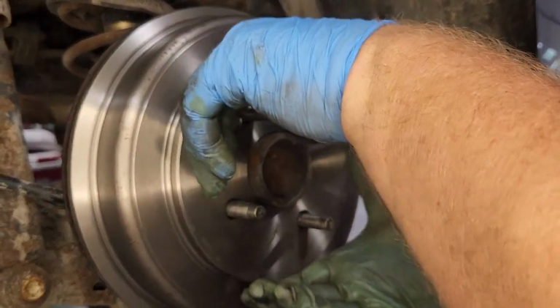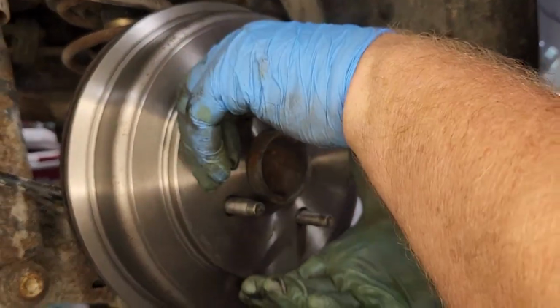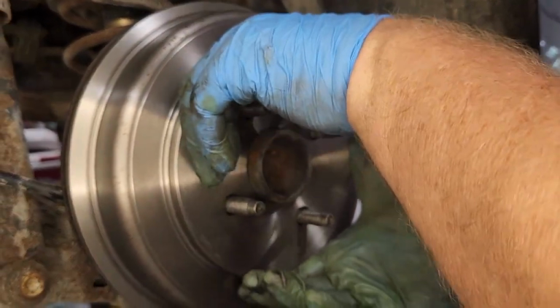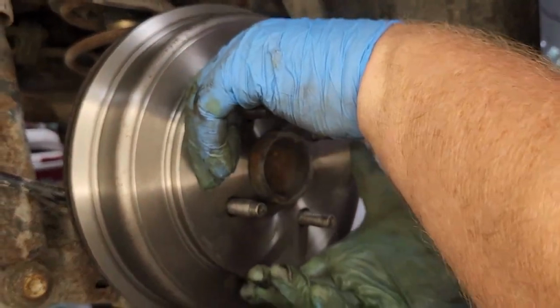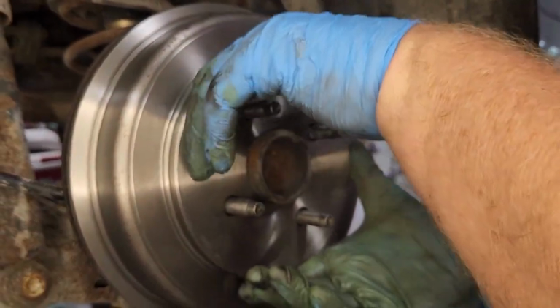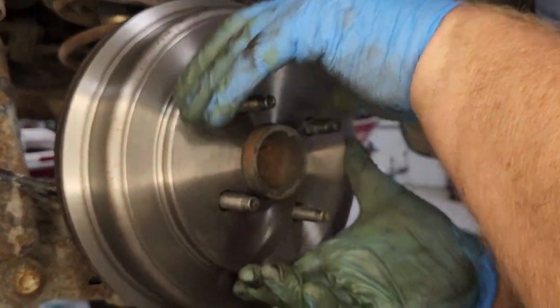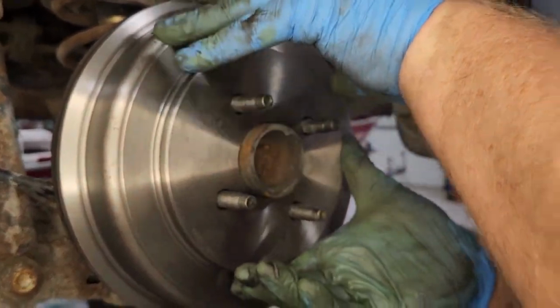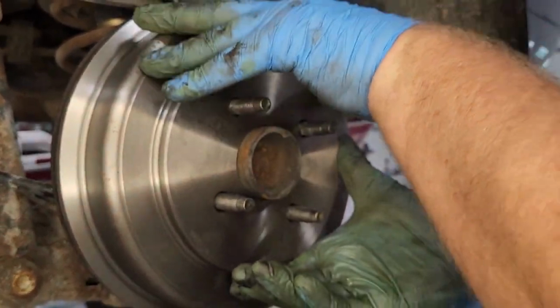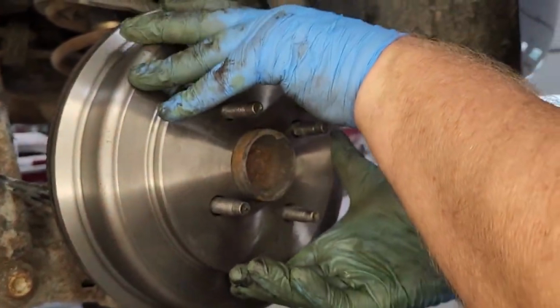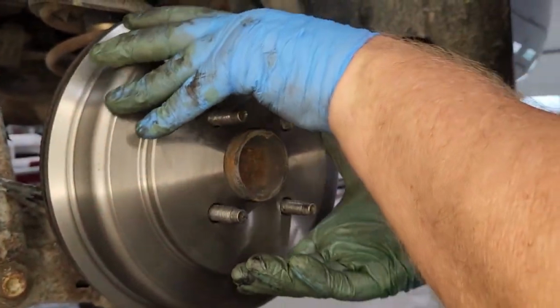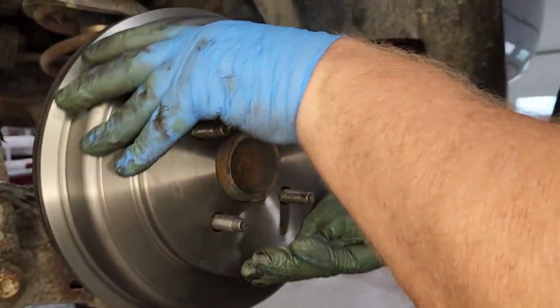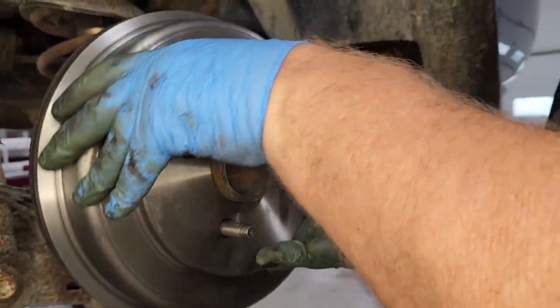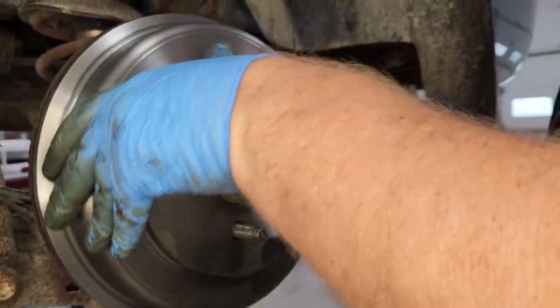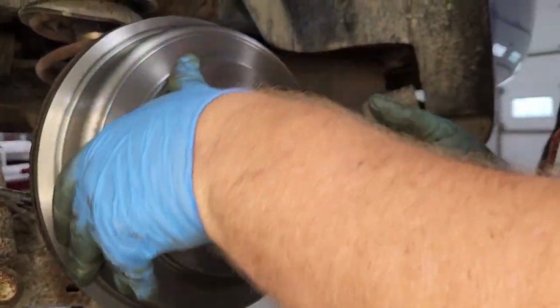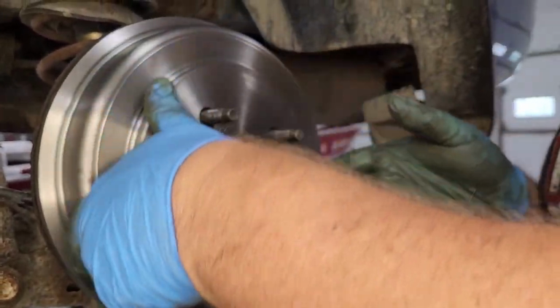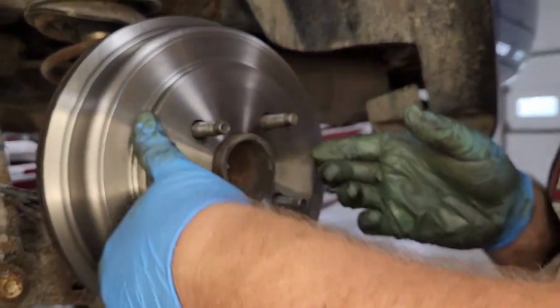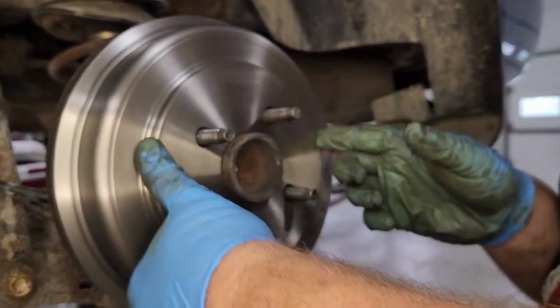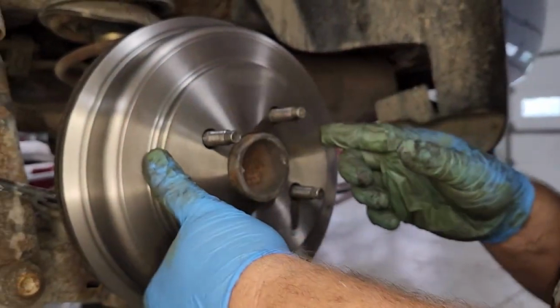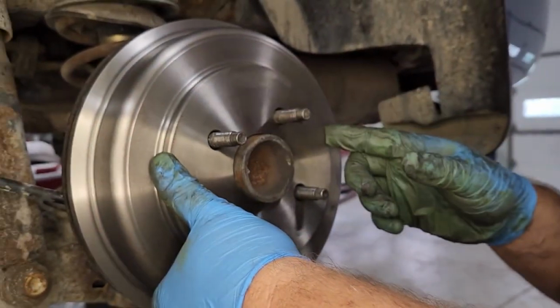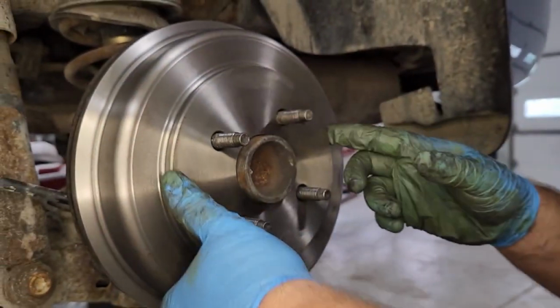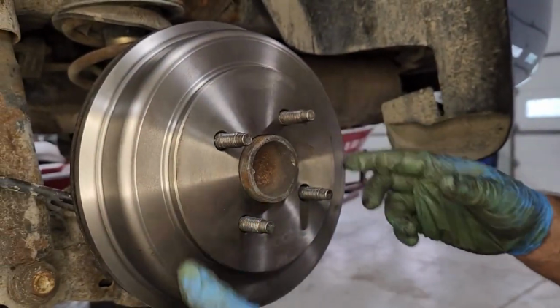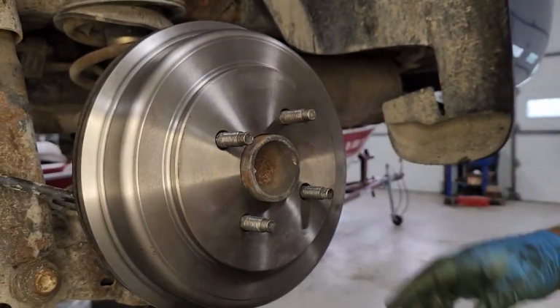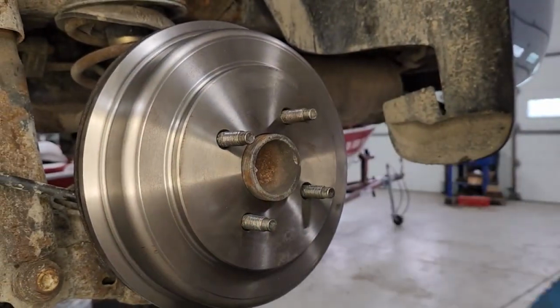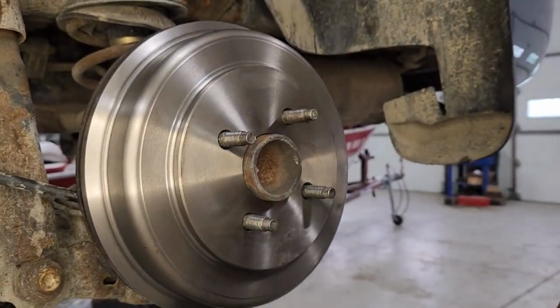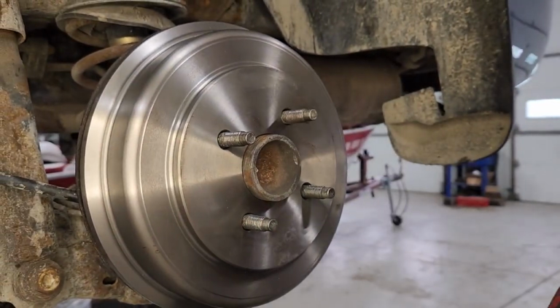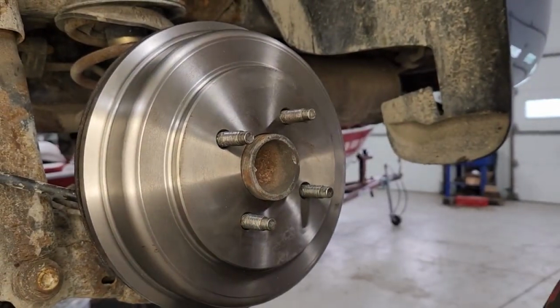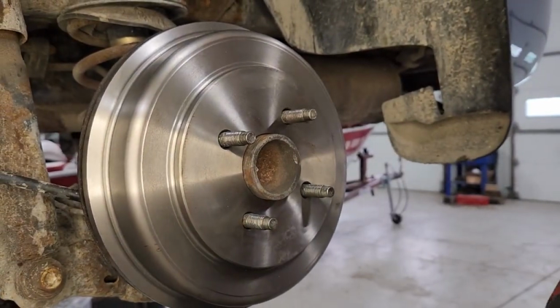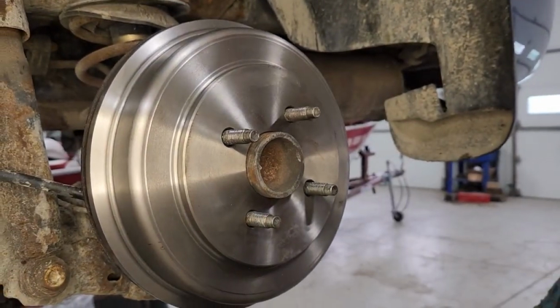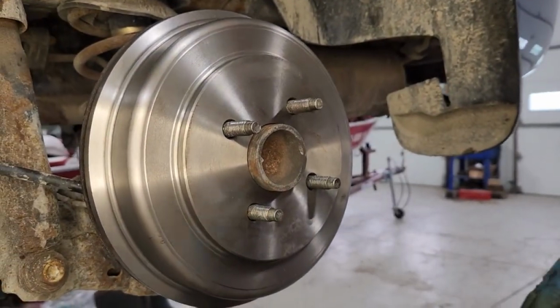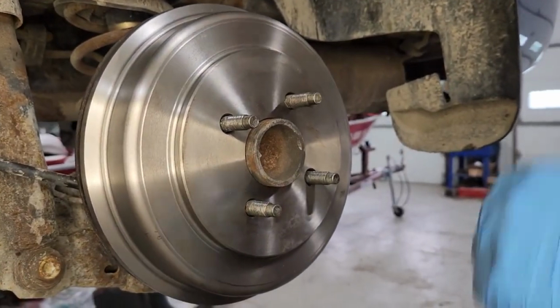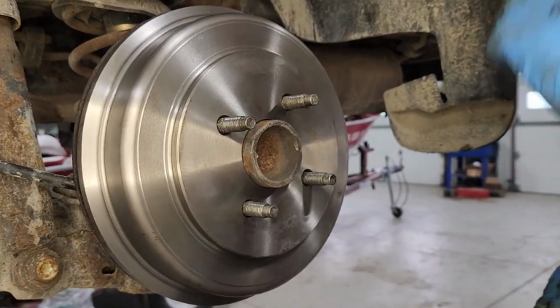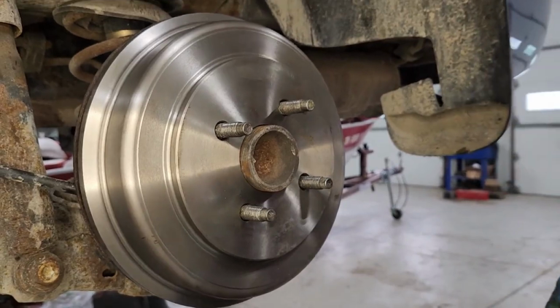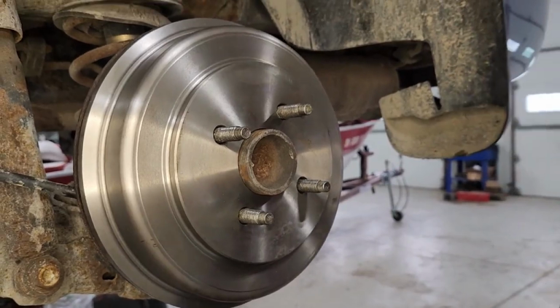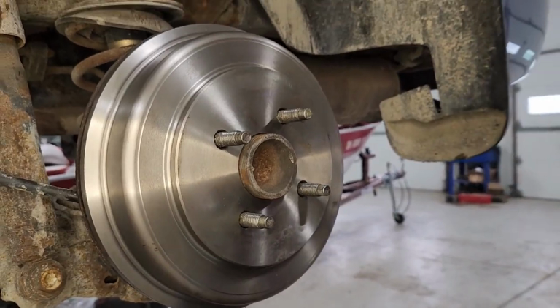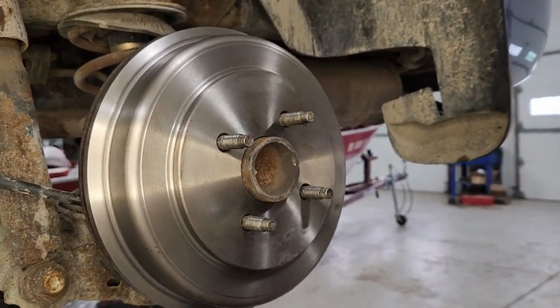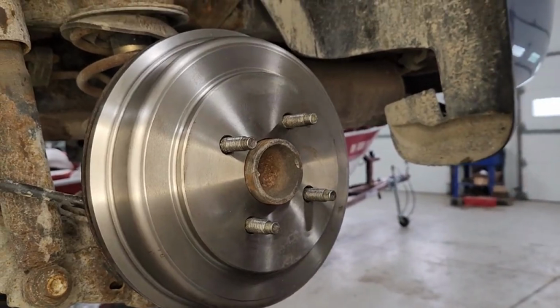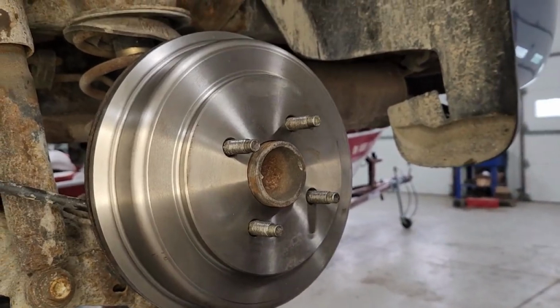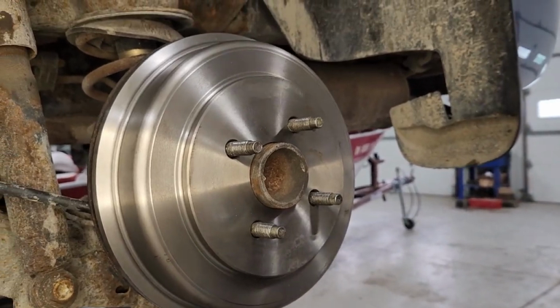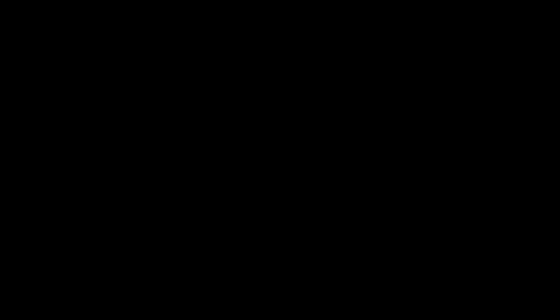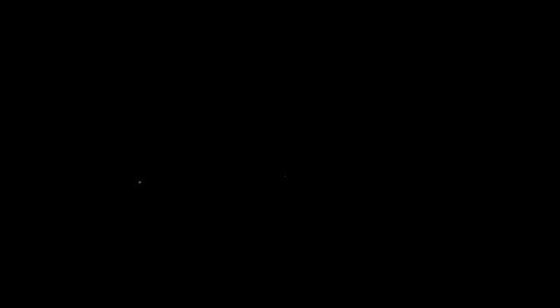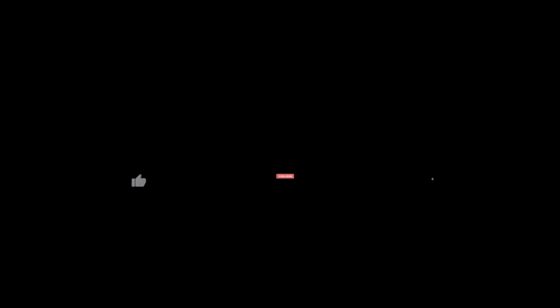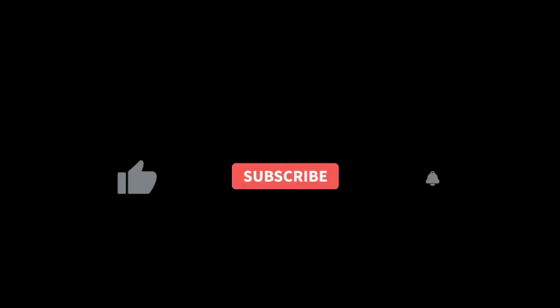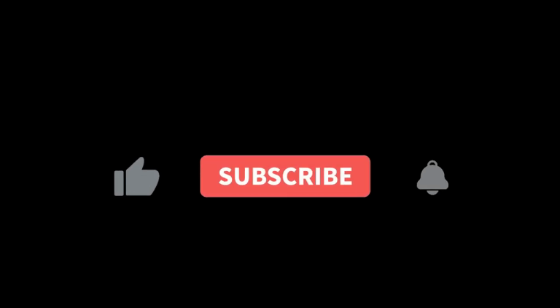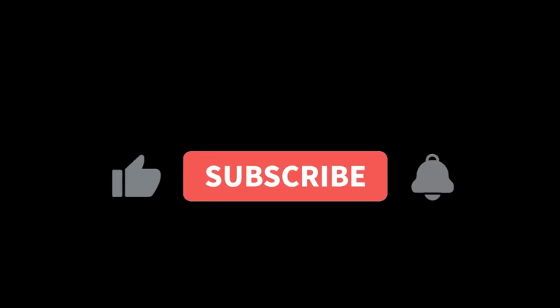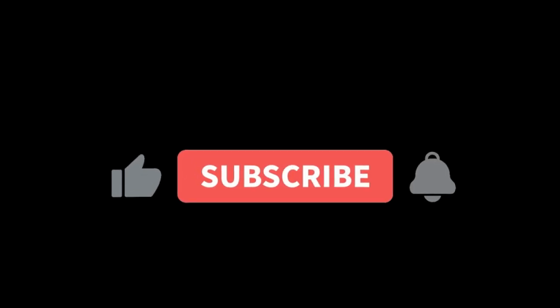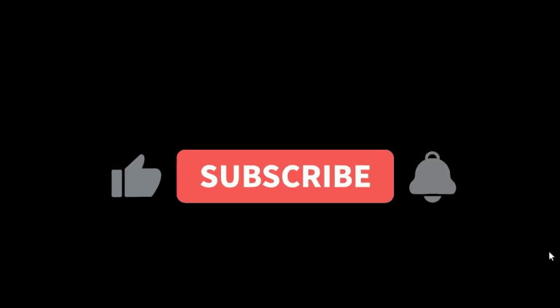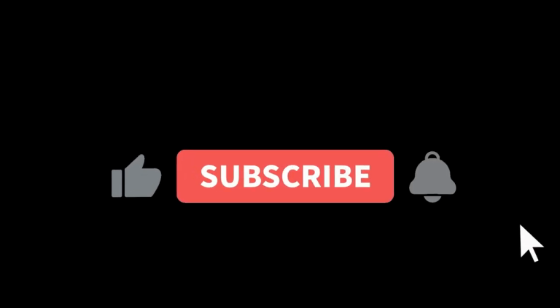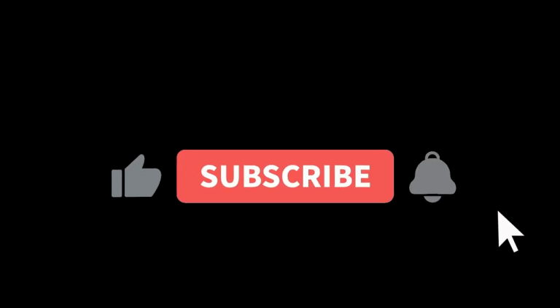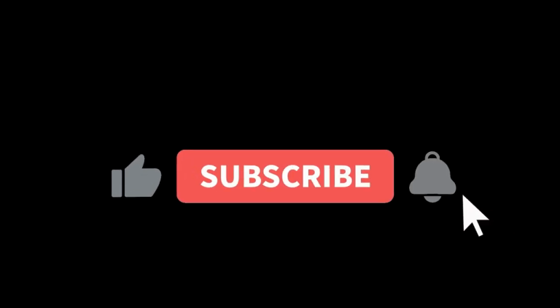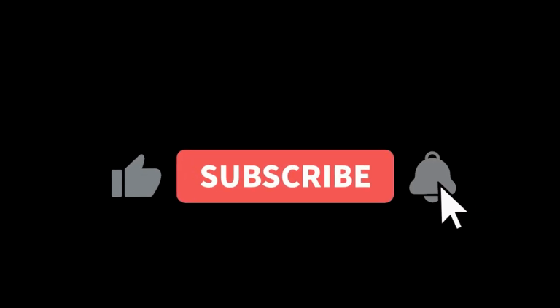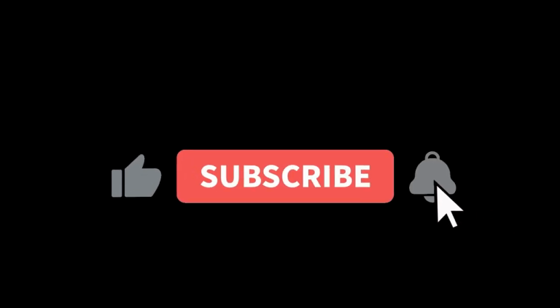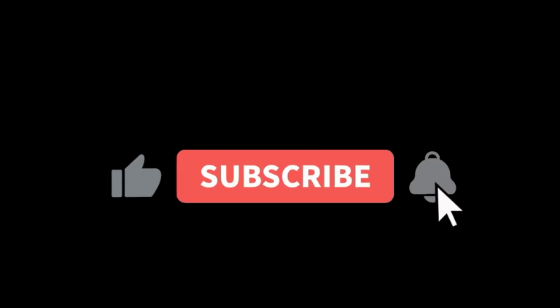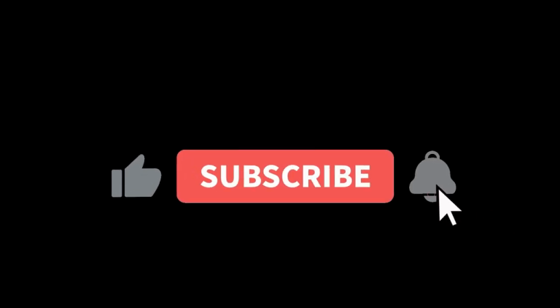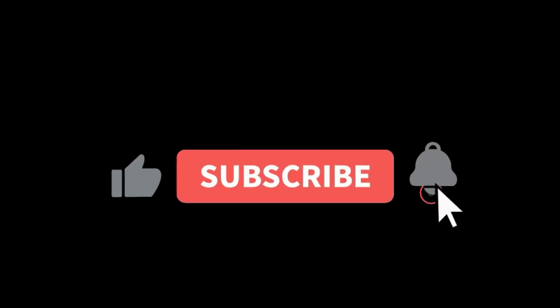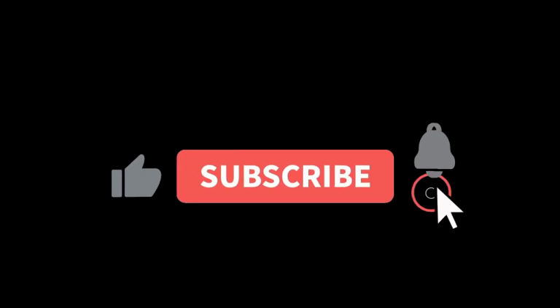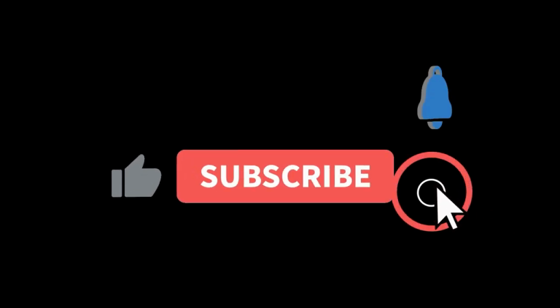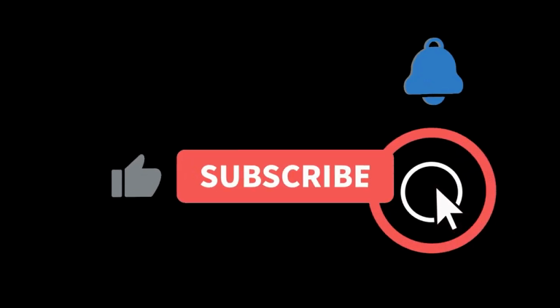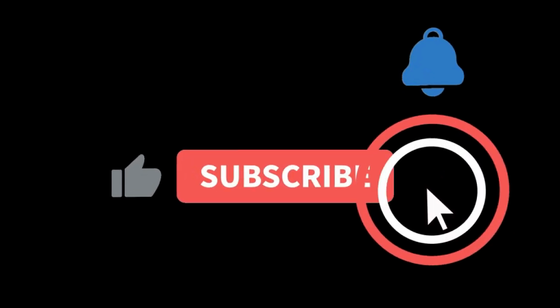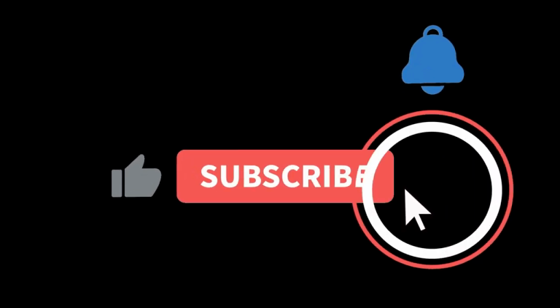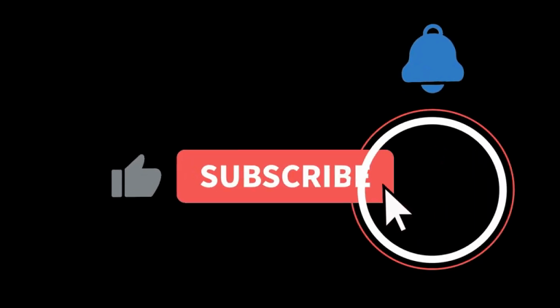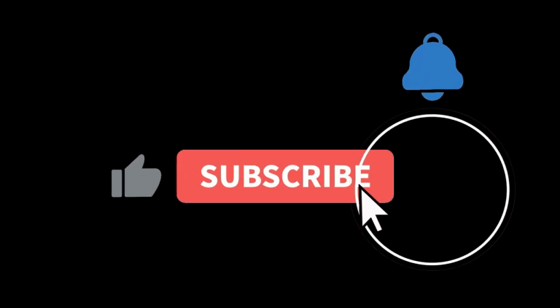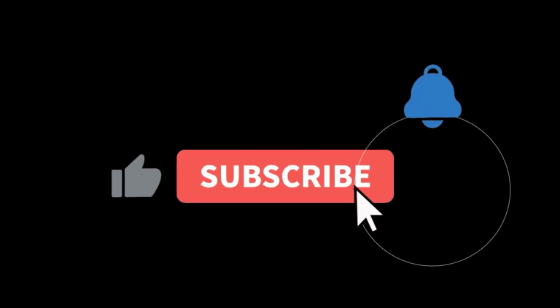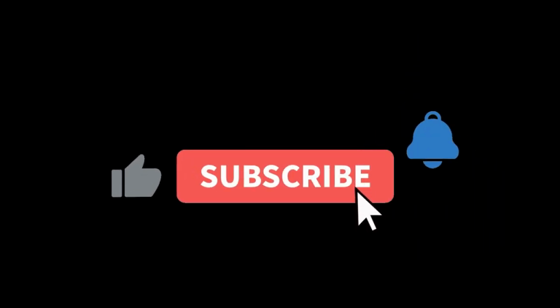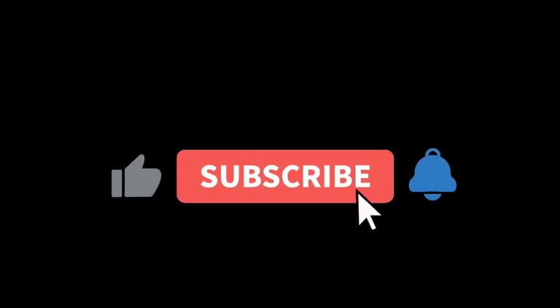And that, folks, is all there is to it. Why pay someone else thousands of dollars when you can do it yourself? Don't forget to like and subscribe.